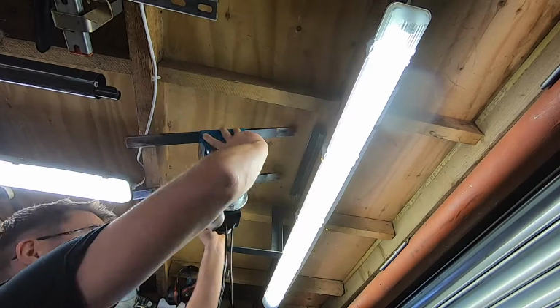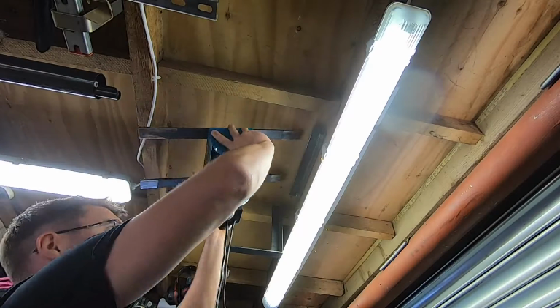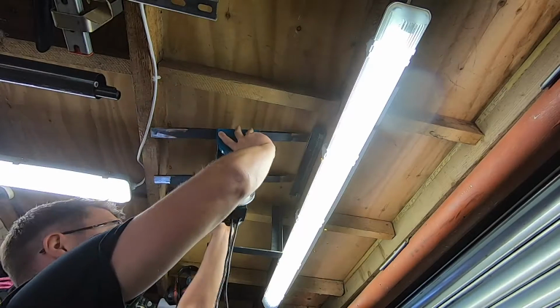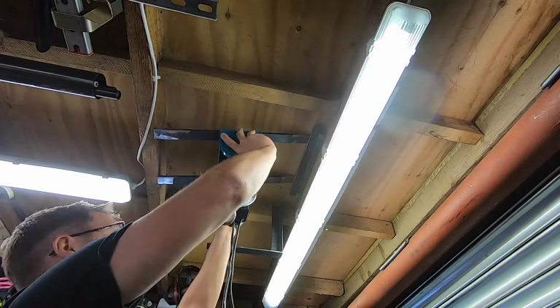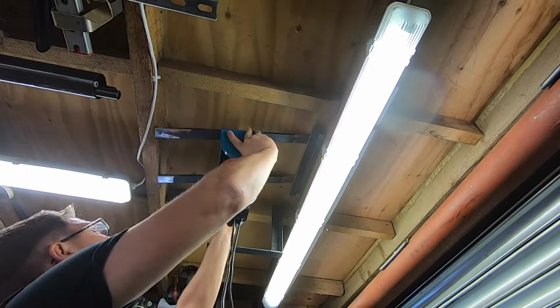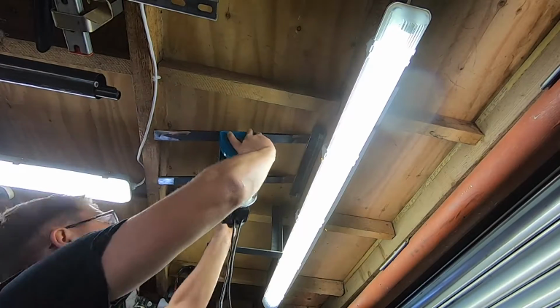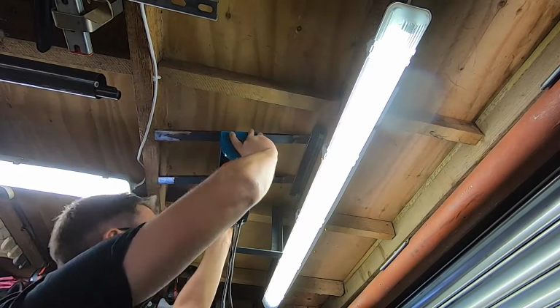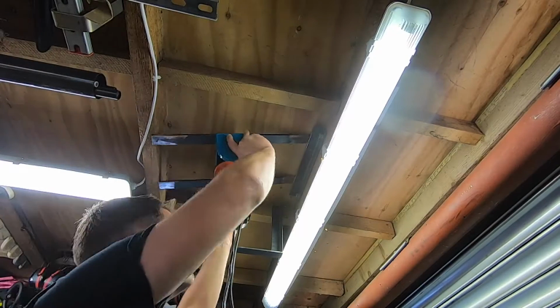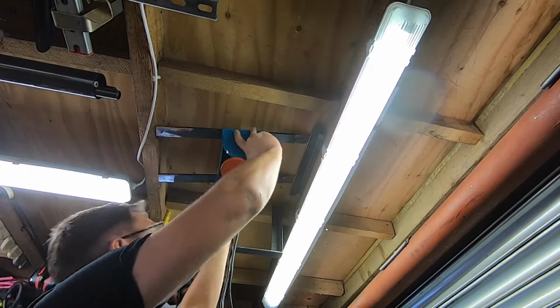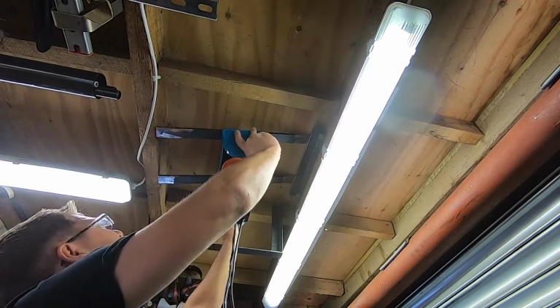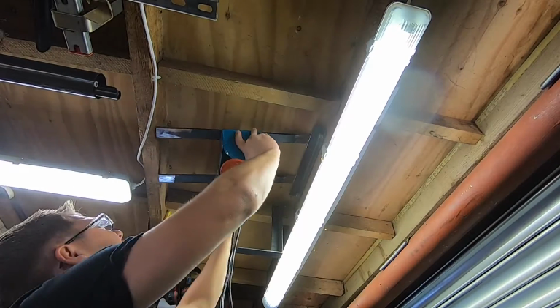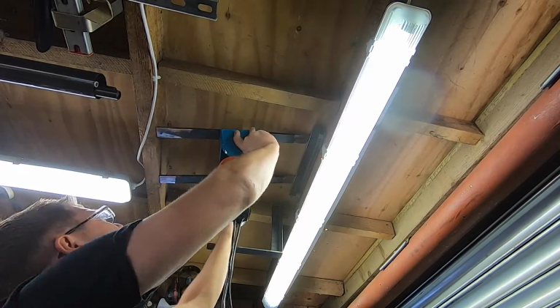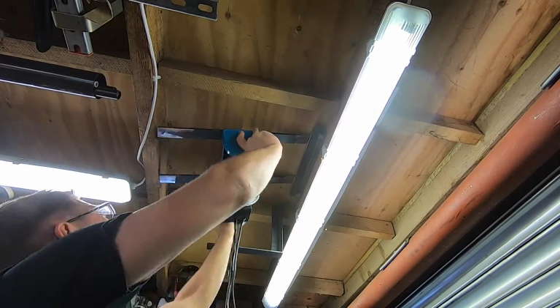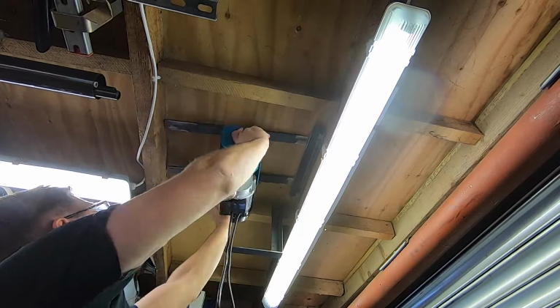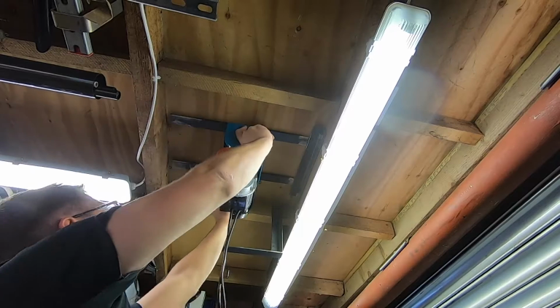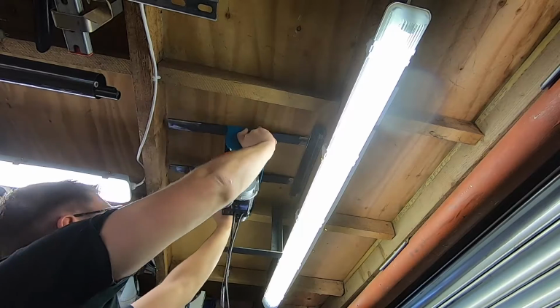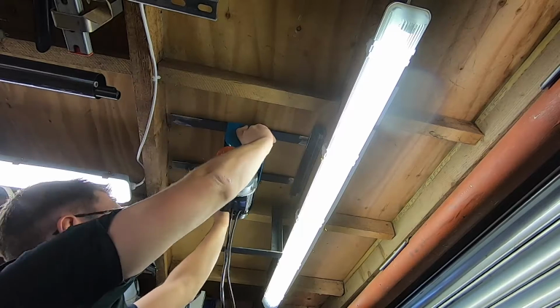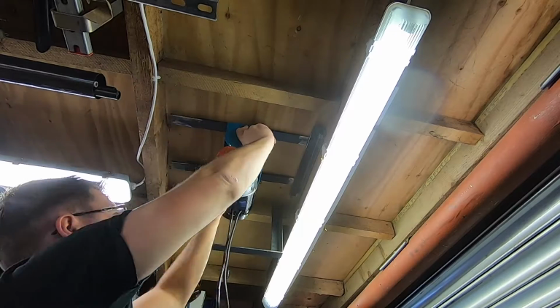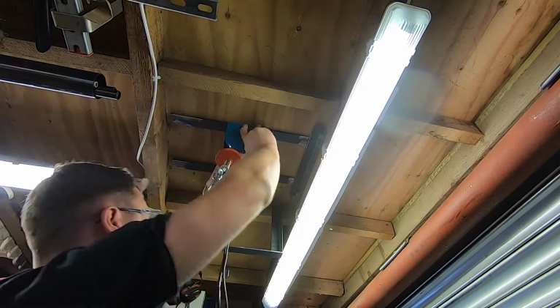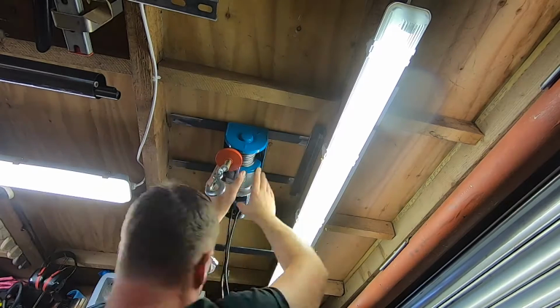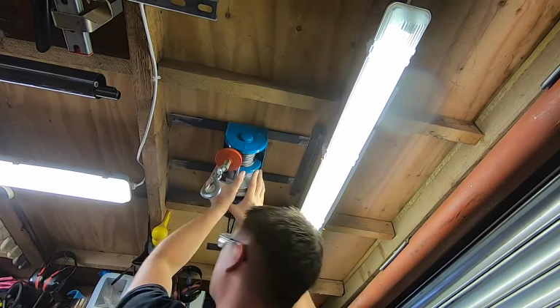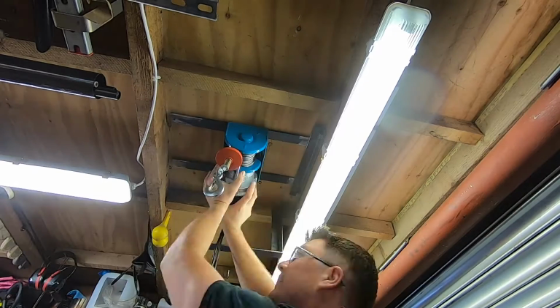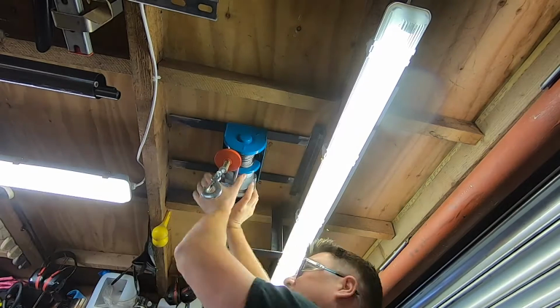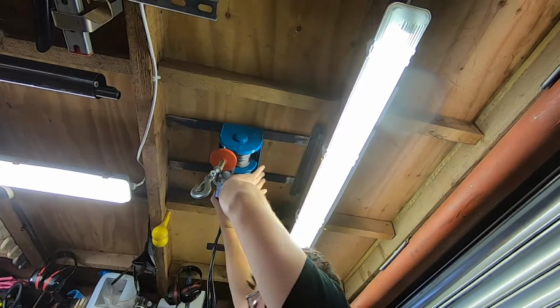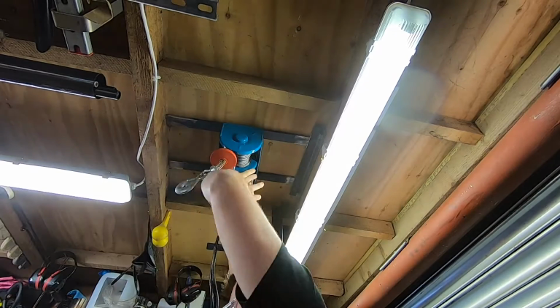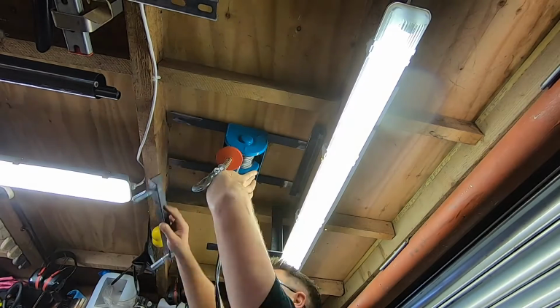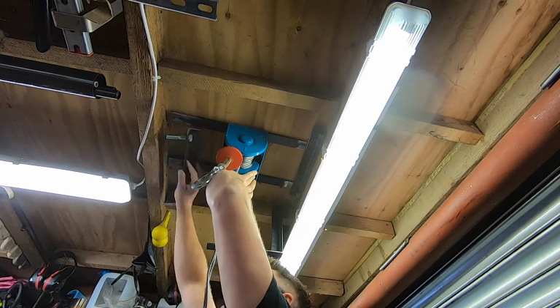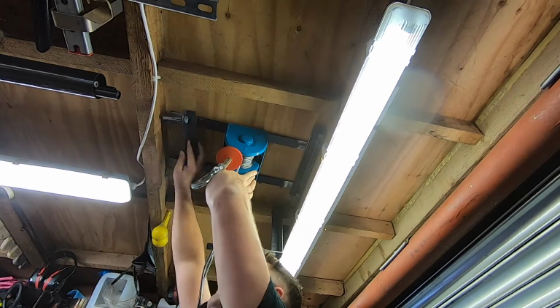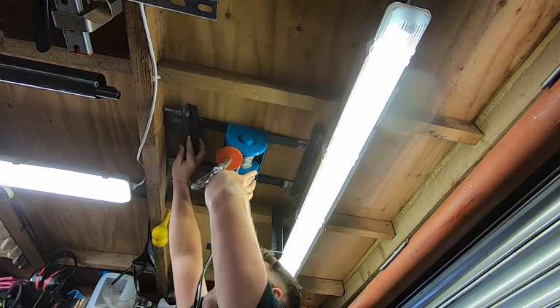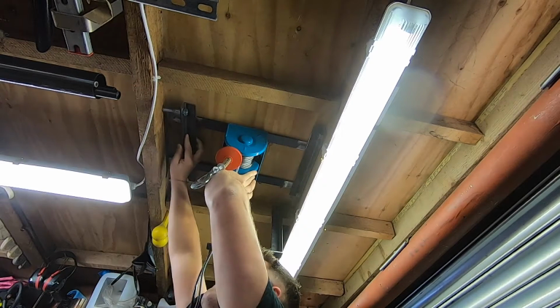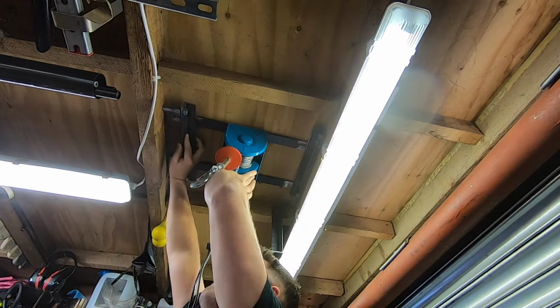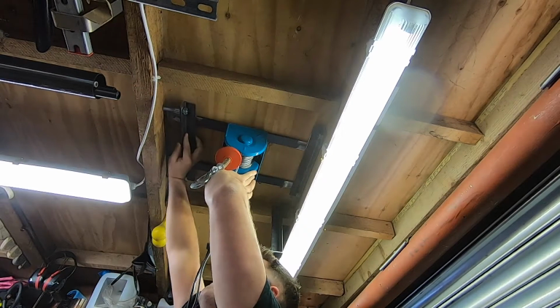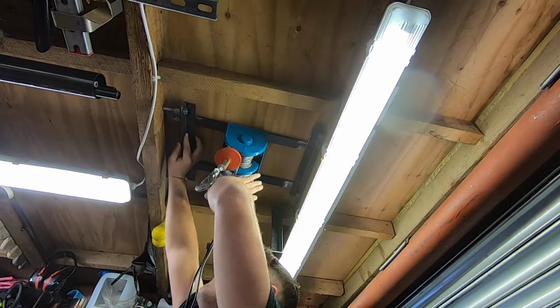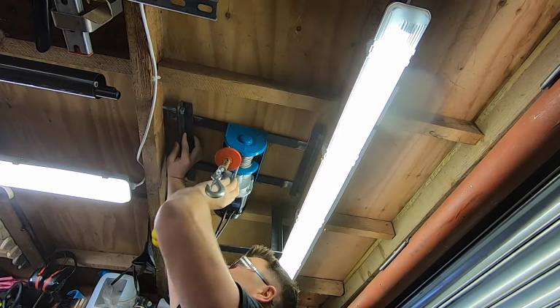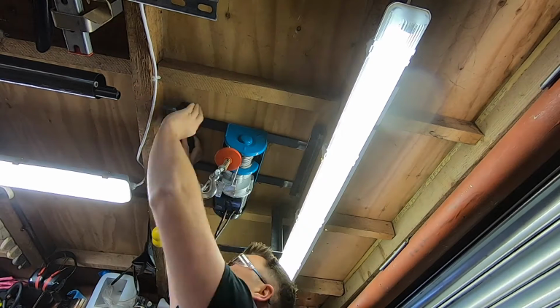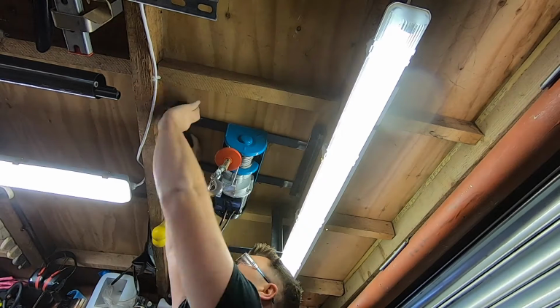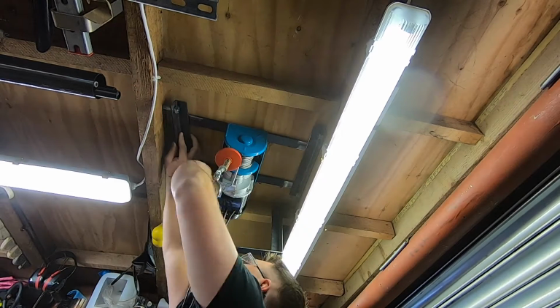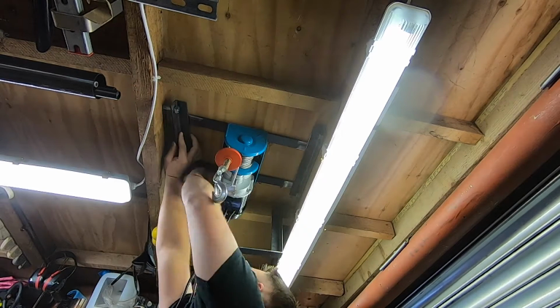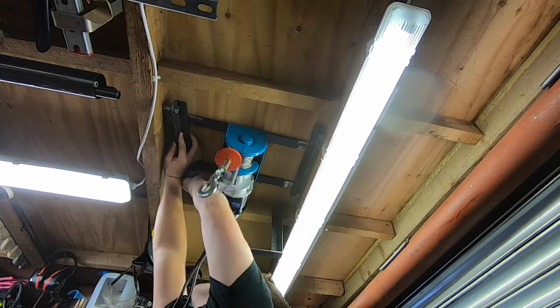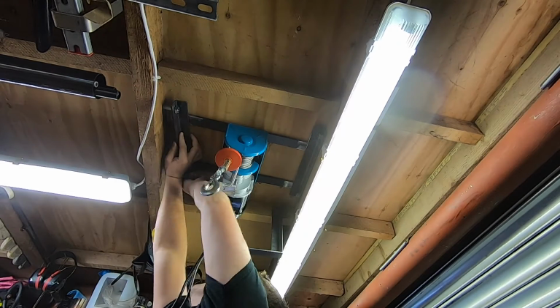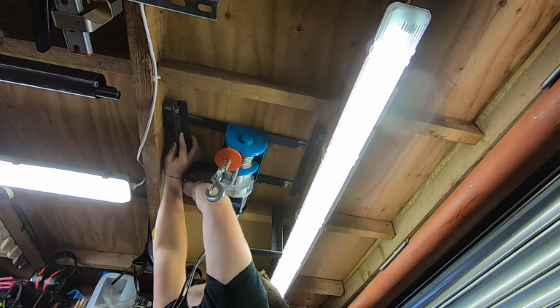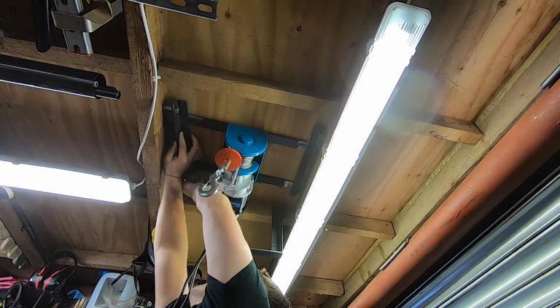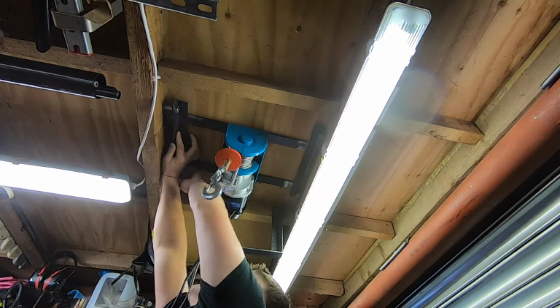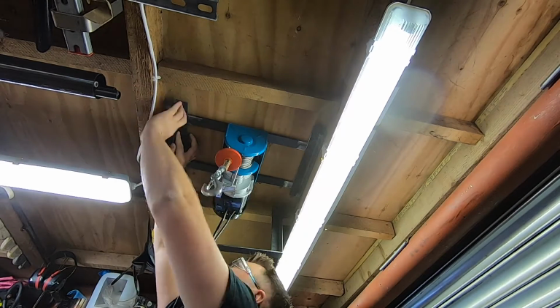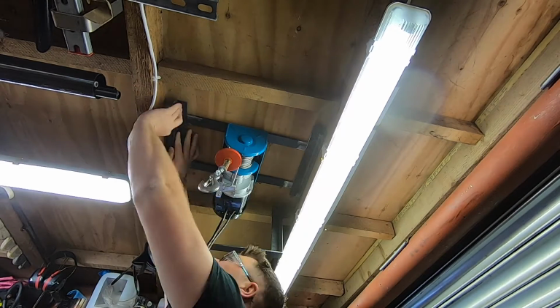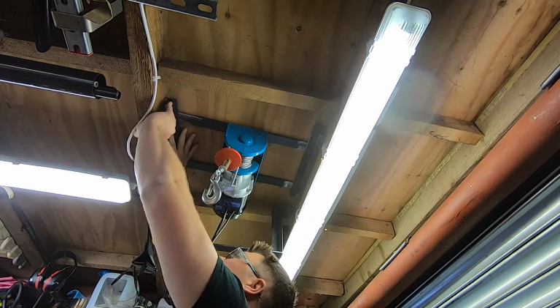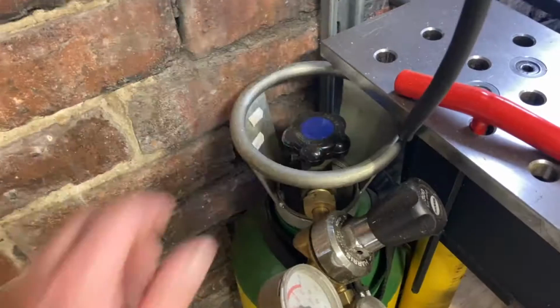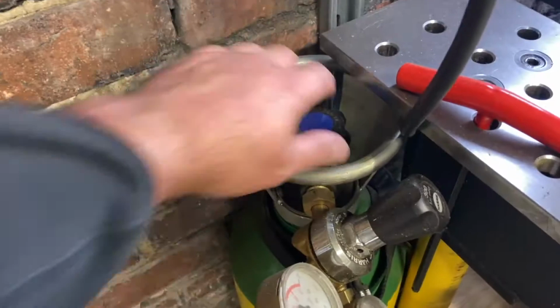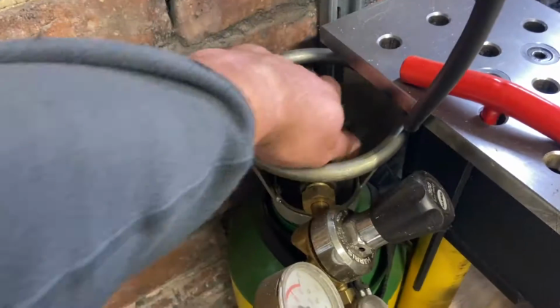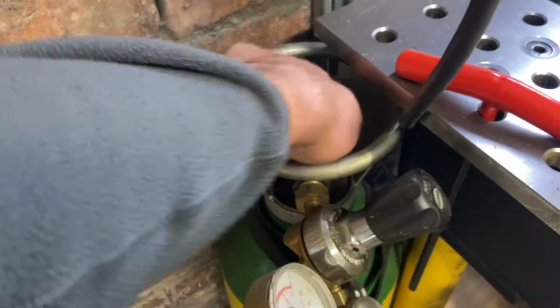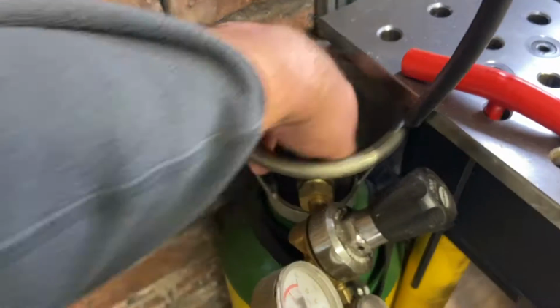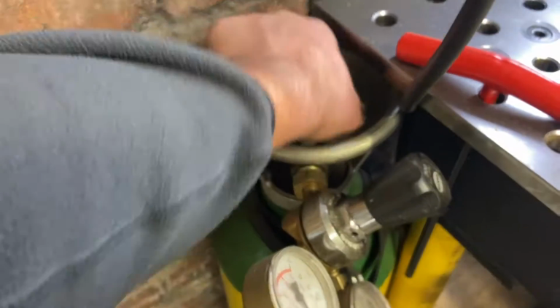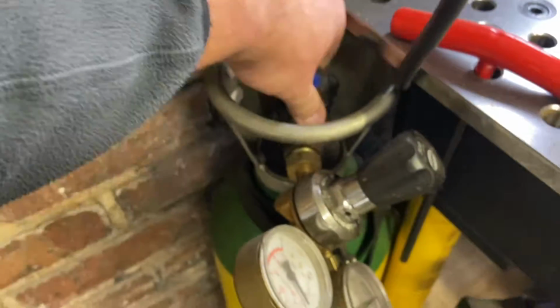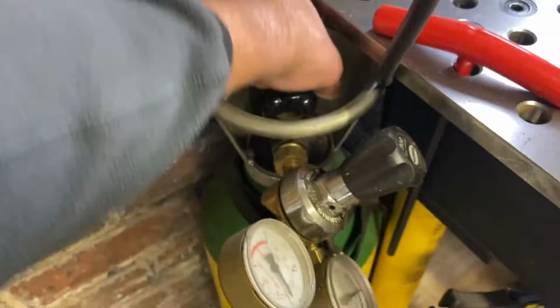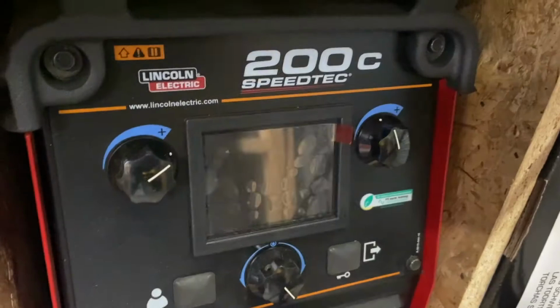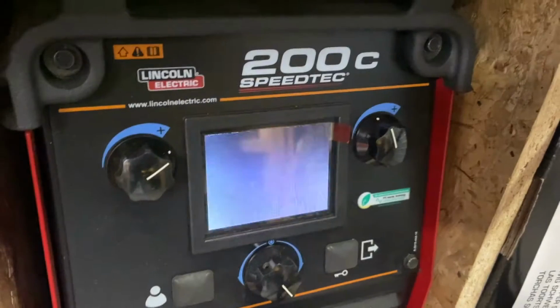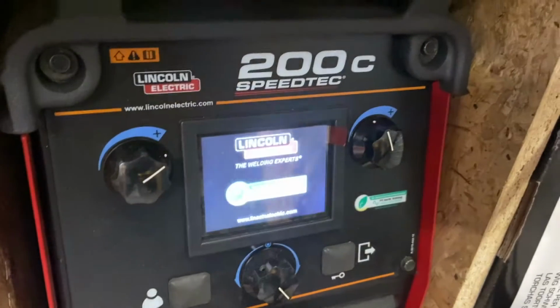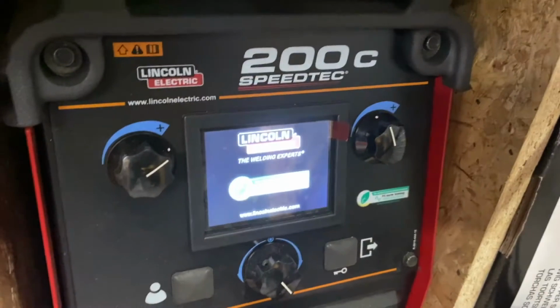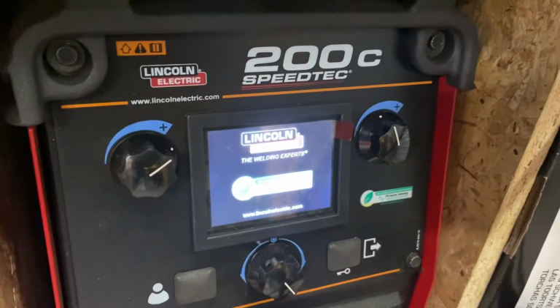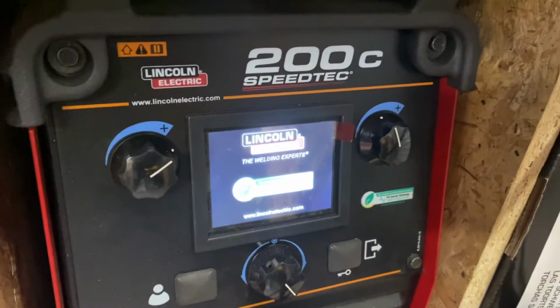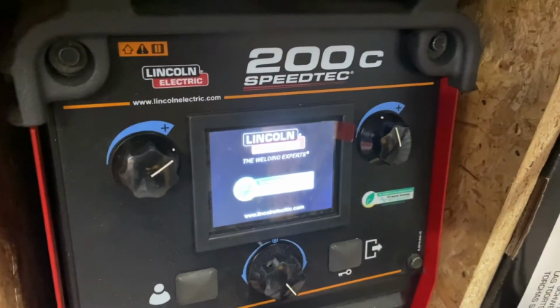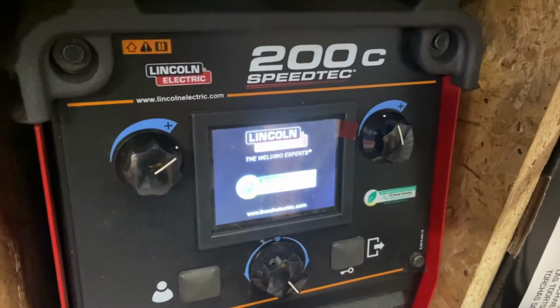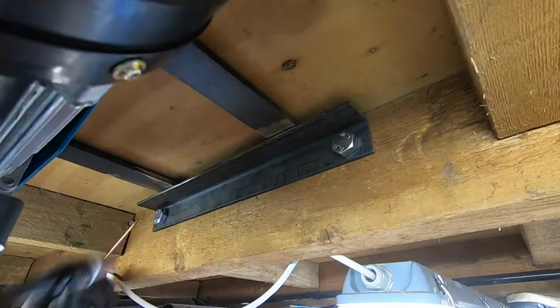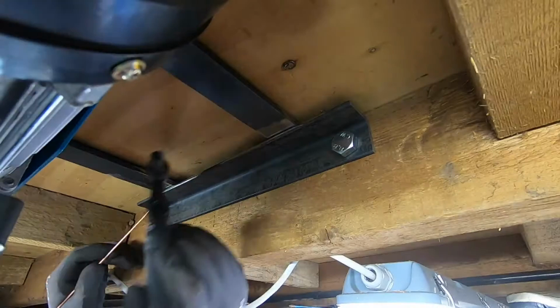The idea now is to get it lifted up onto the angle iron, get it tacked in place, then bring it back to the welding bench to fully weld it out.